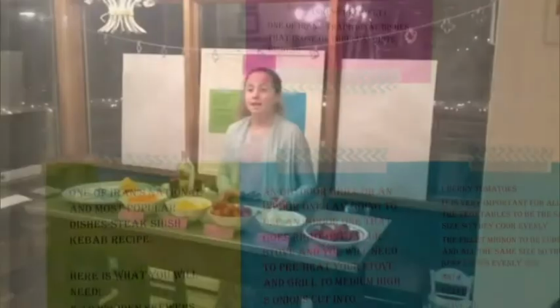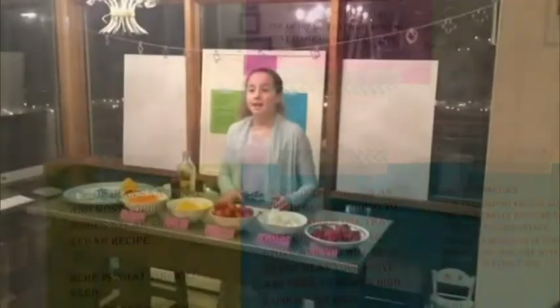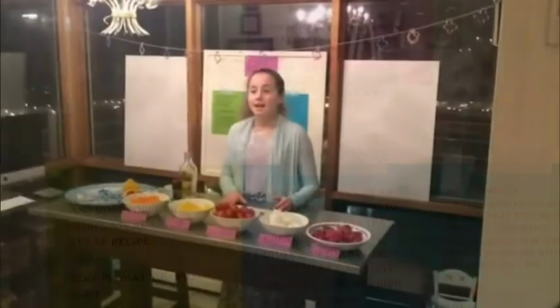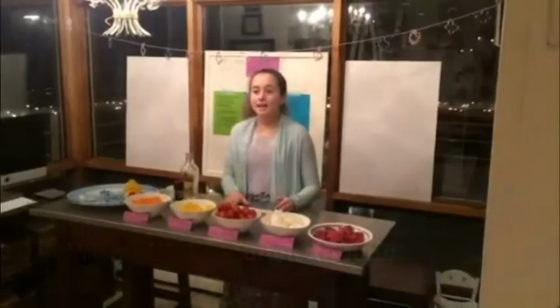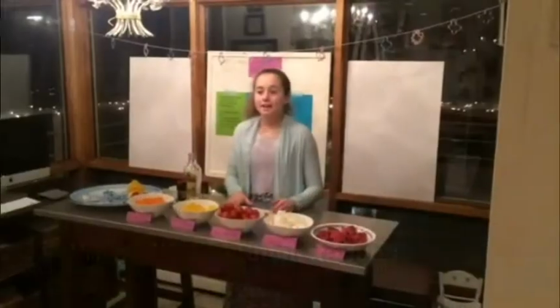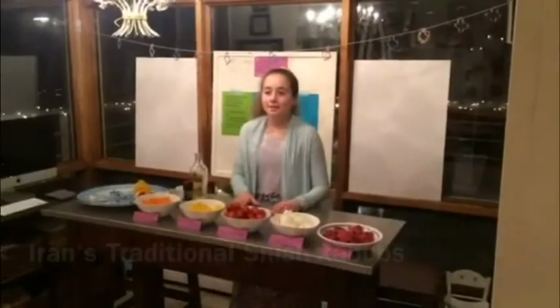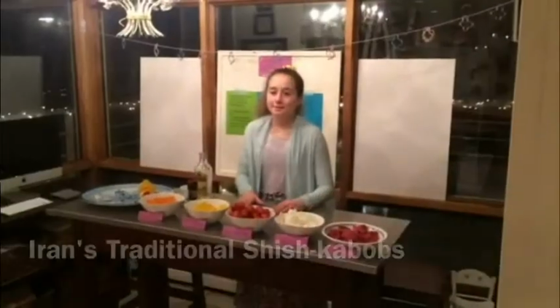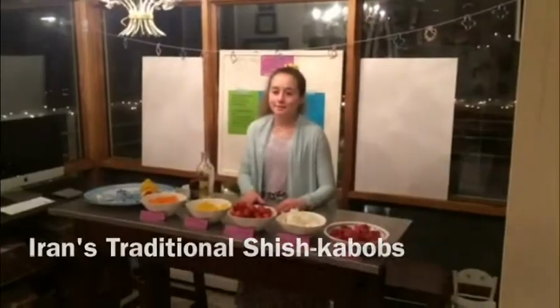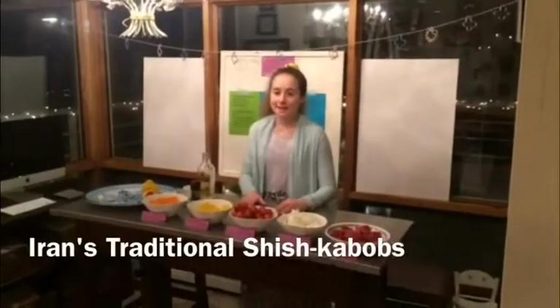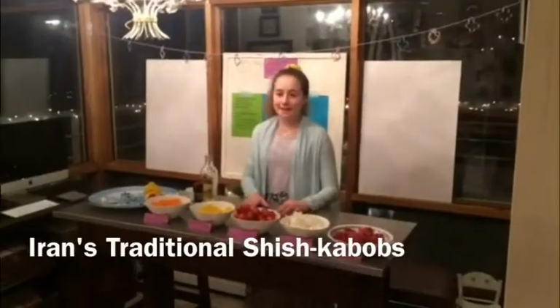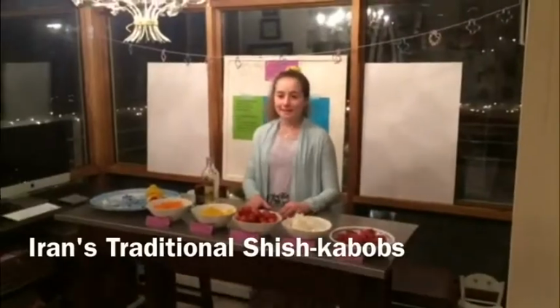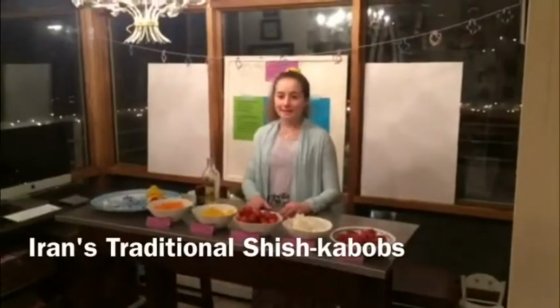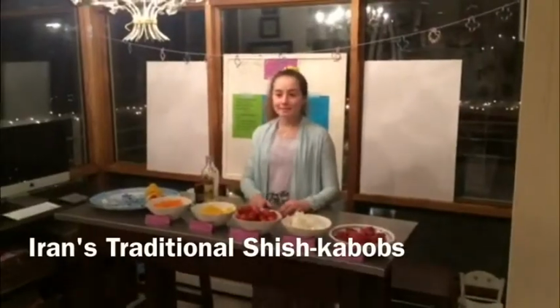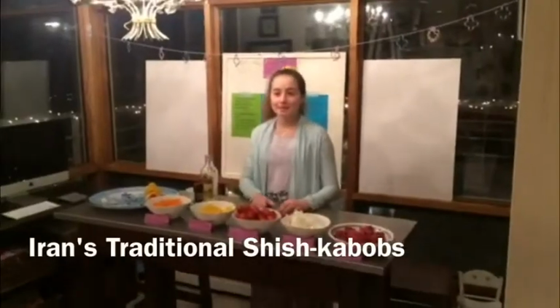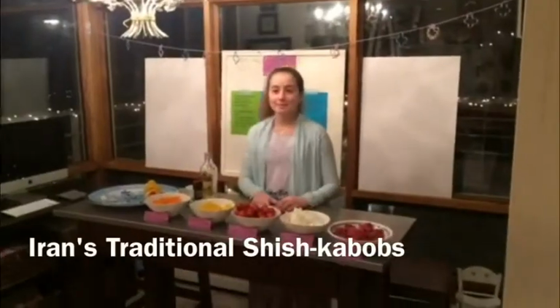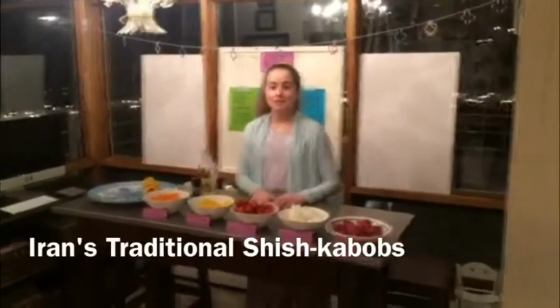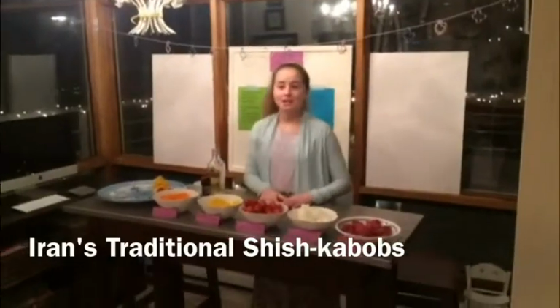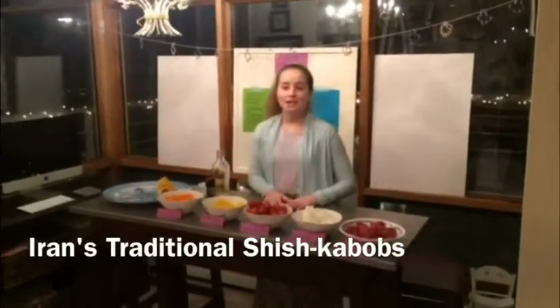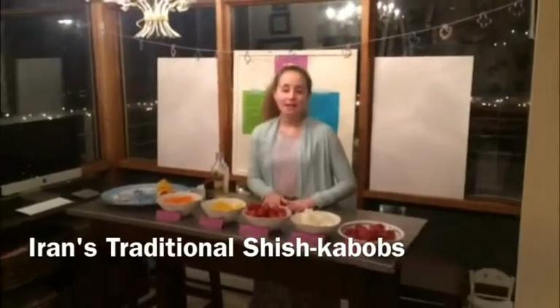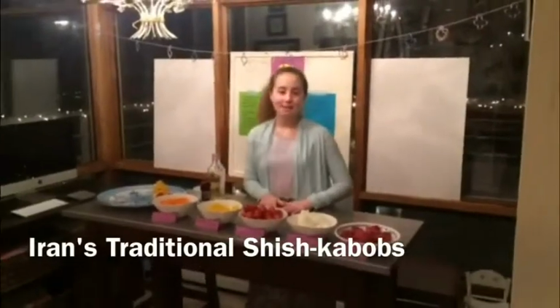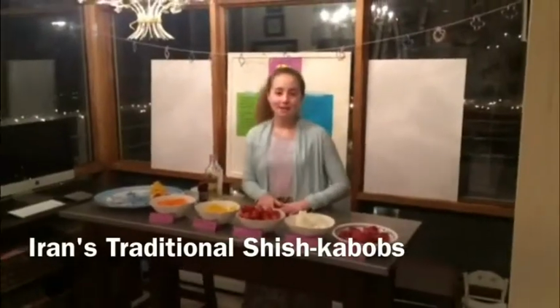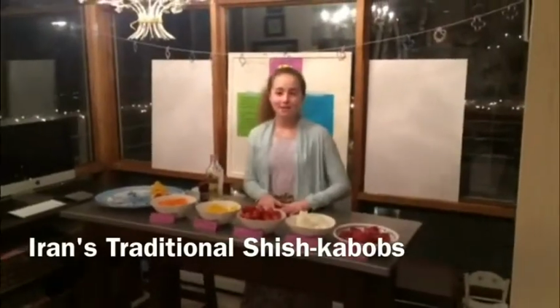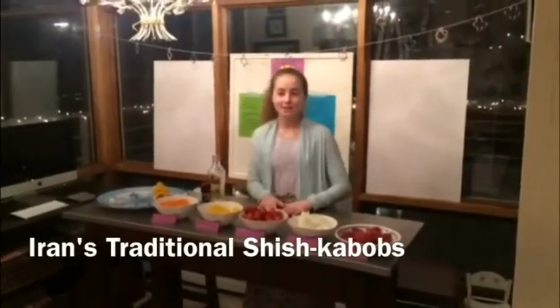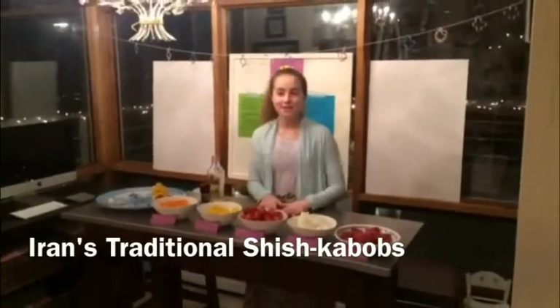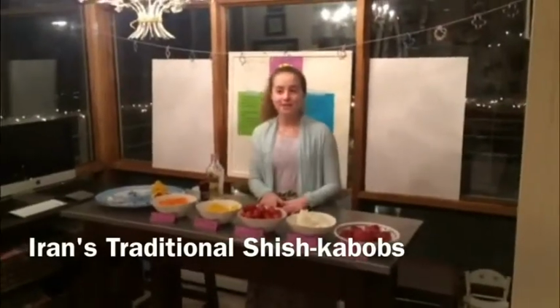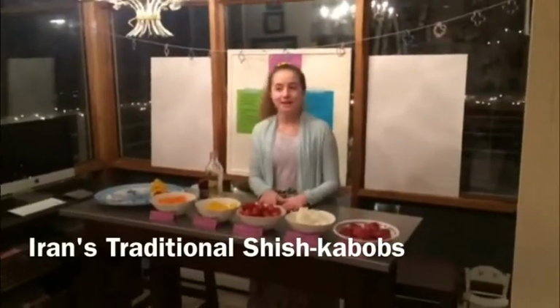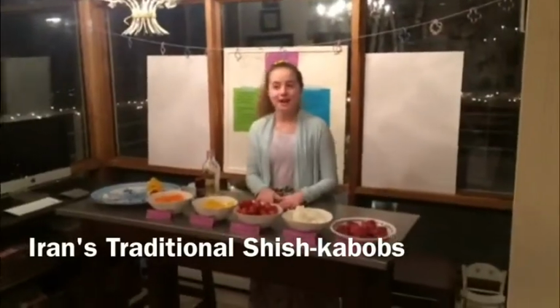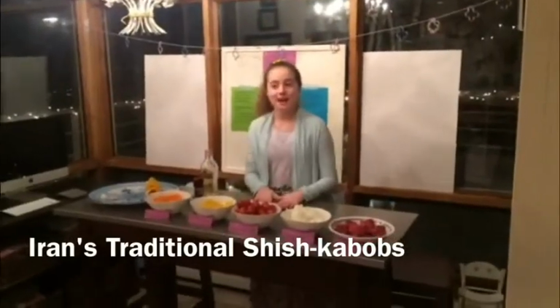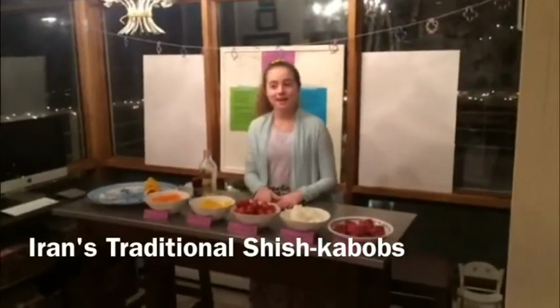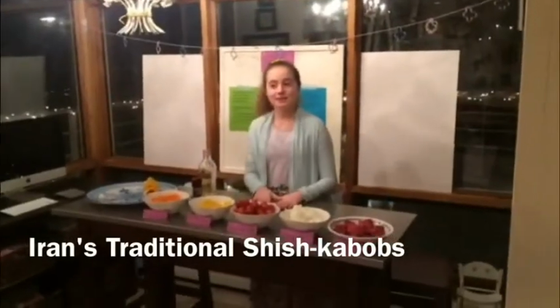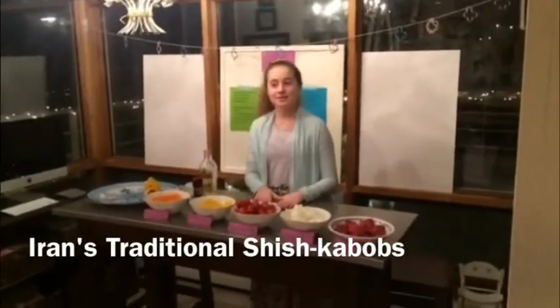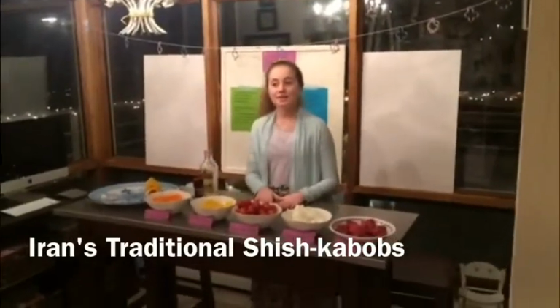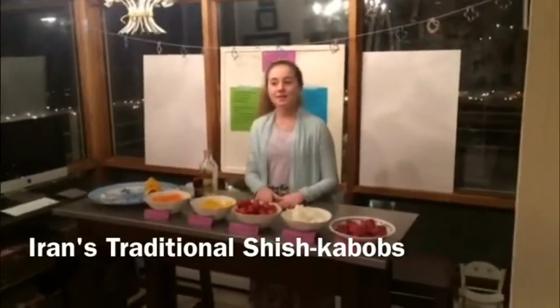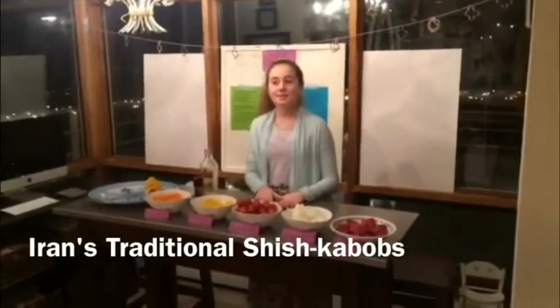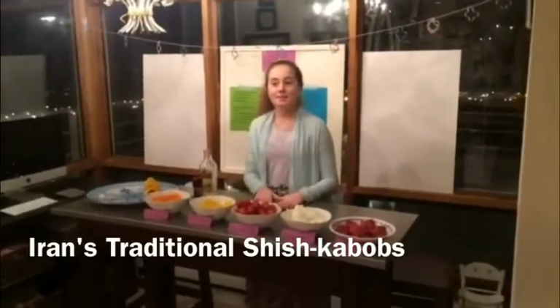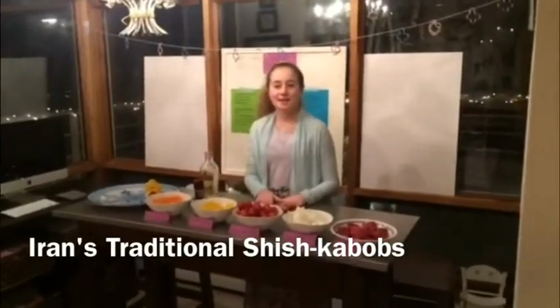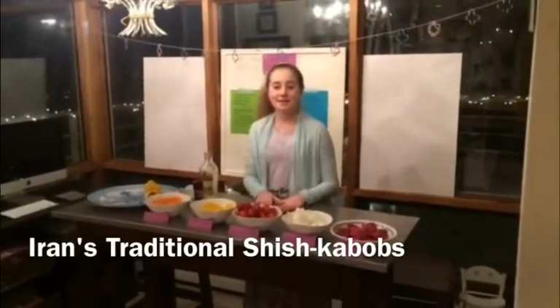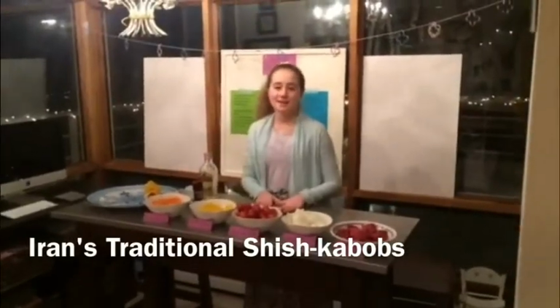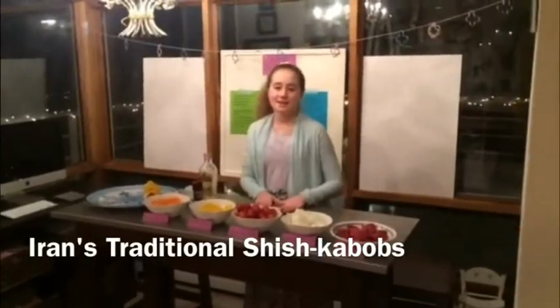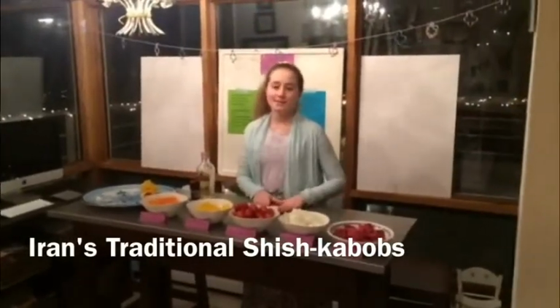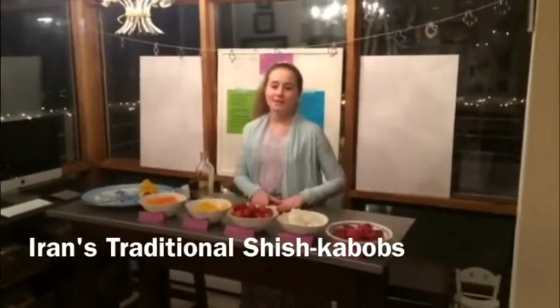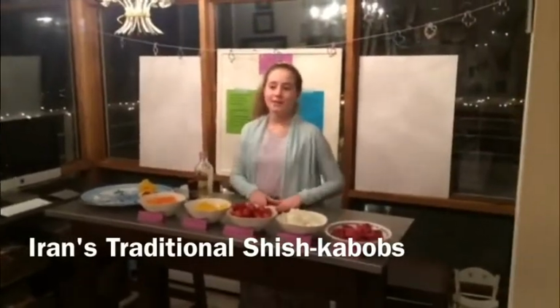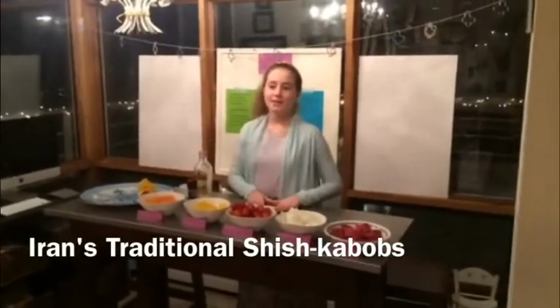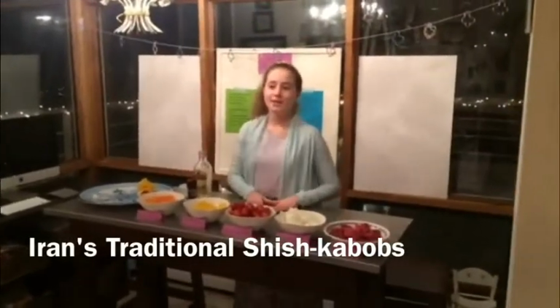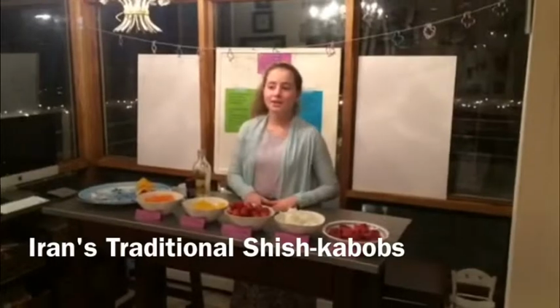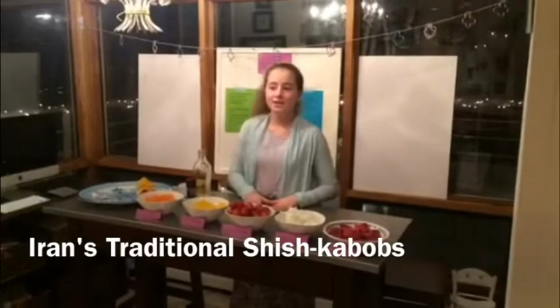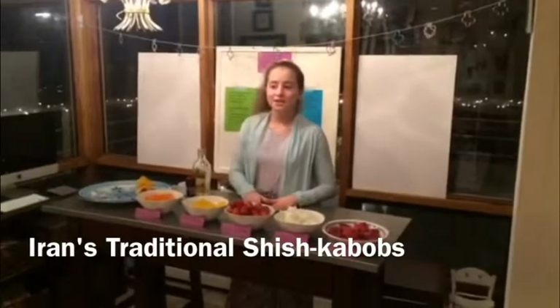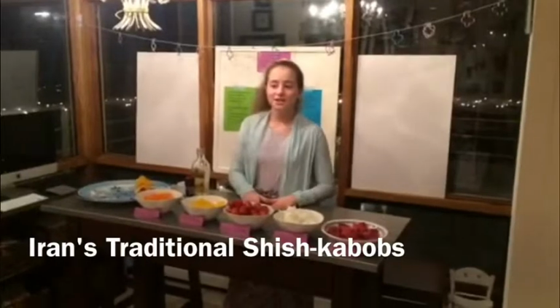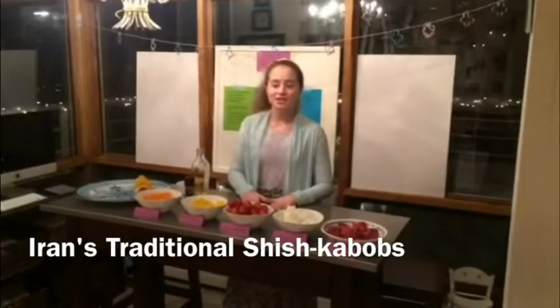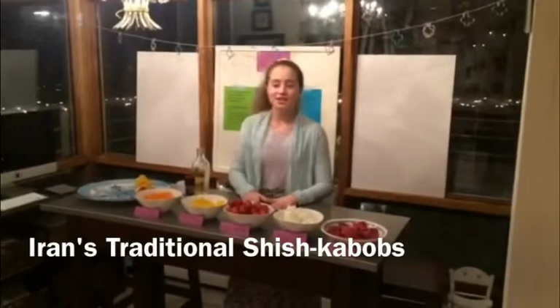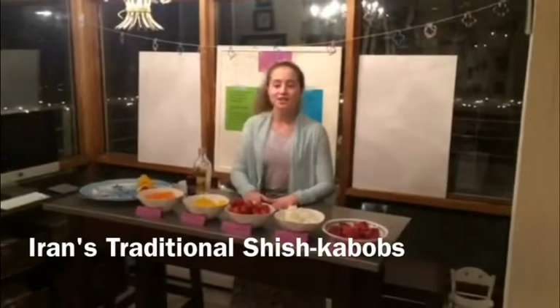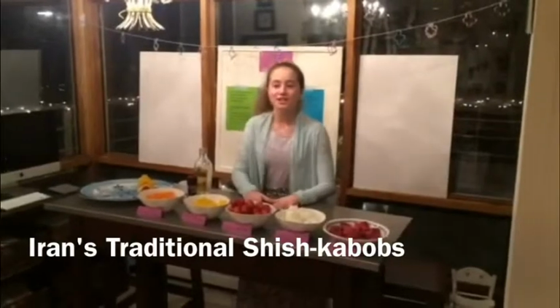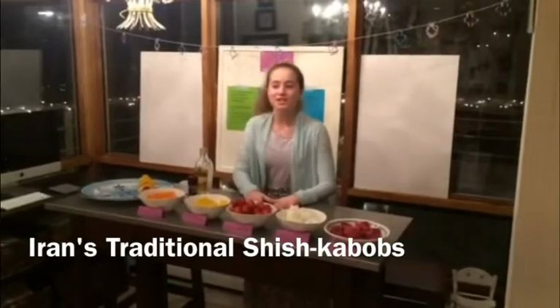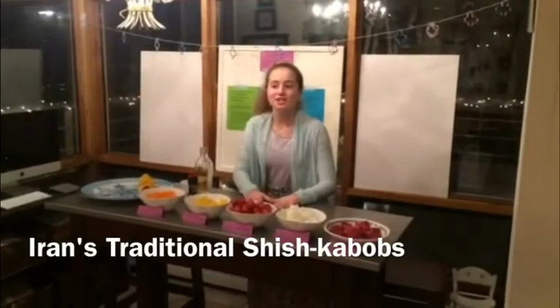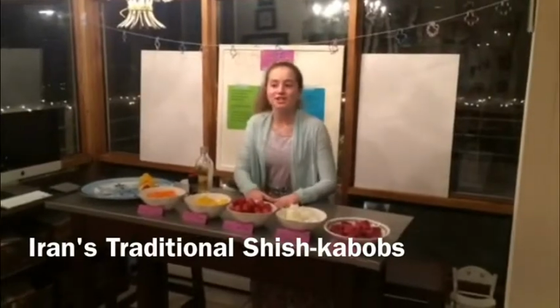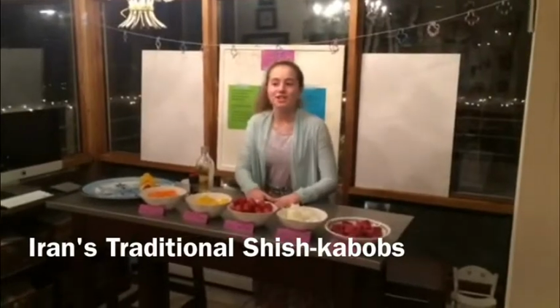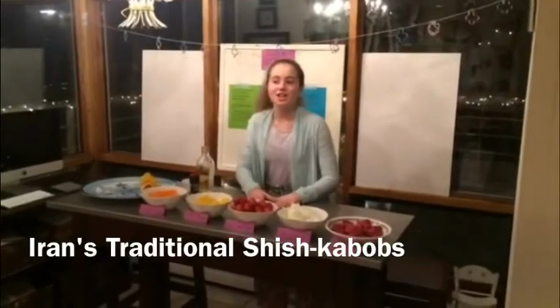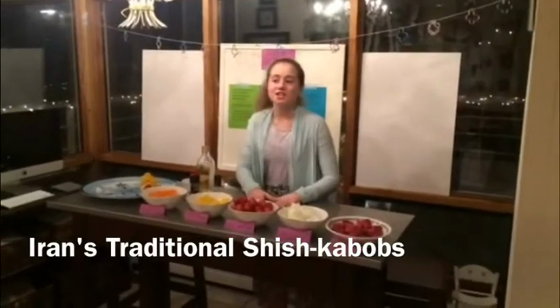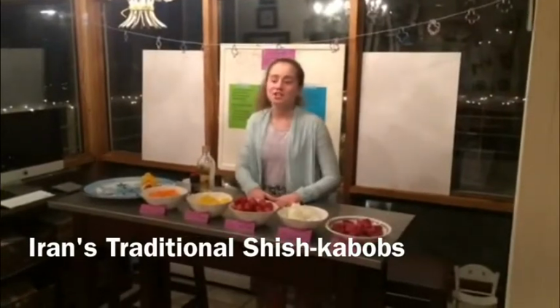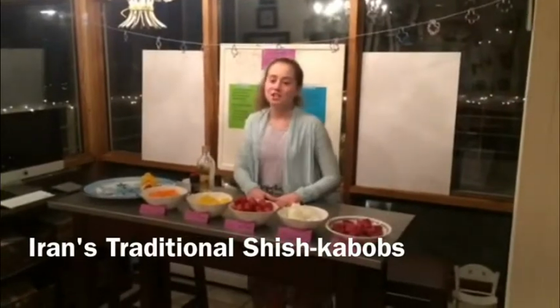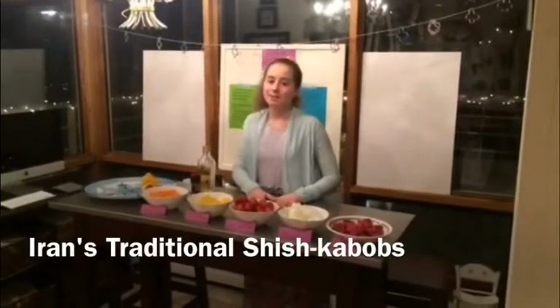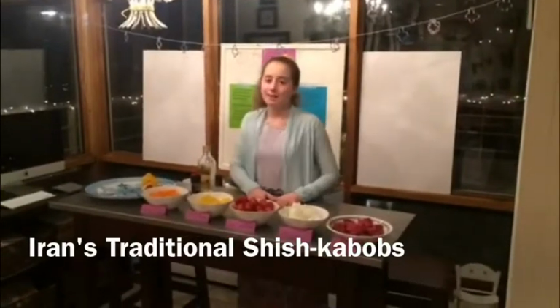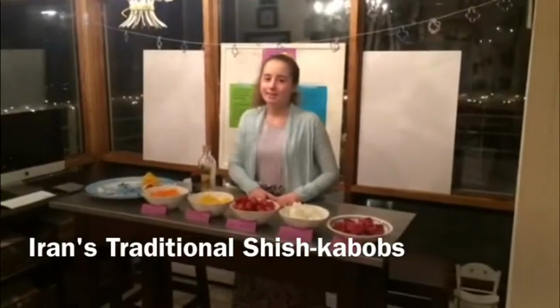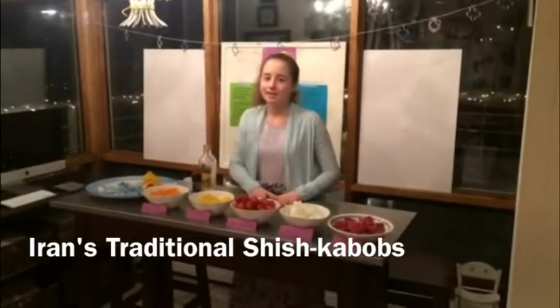Hello, my name is Piper. Today I'll be showing you how to make one of Iran's traditional dishes, shish kebabs.